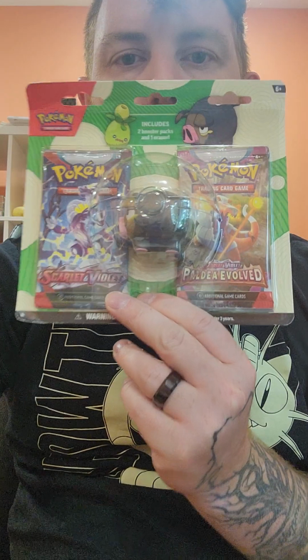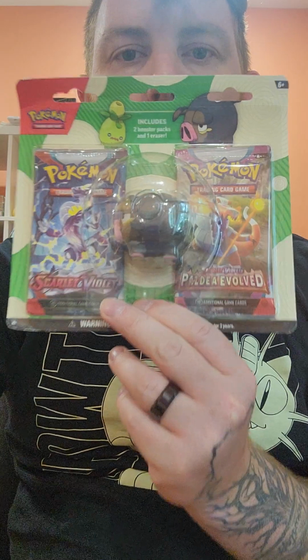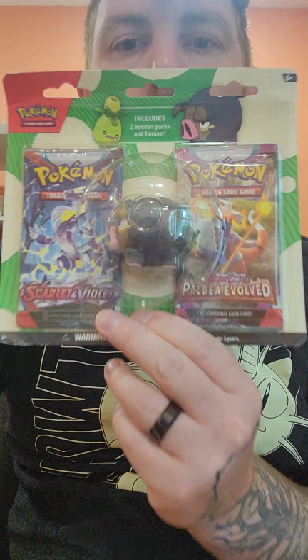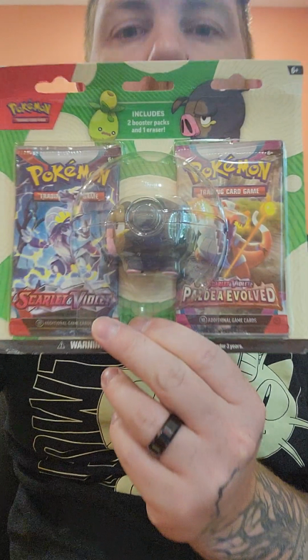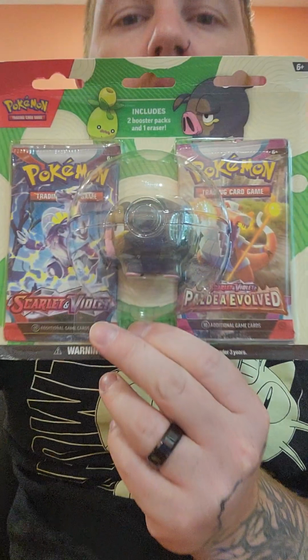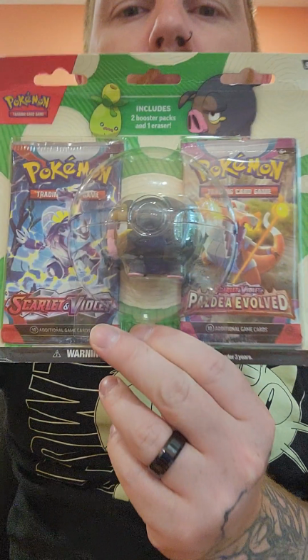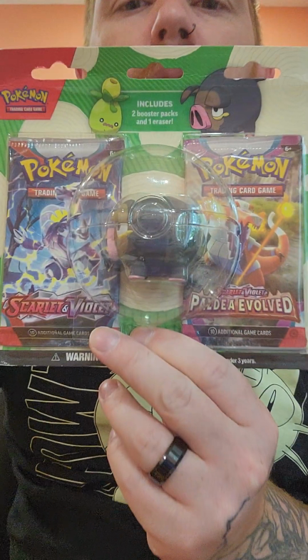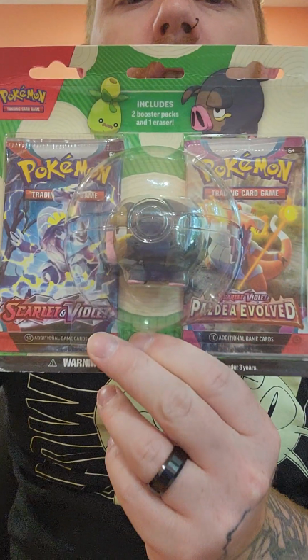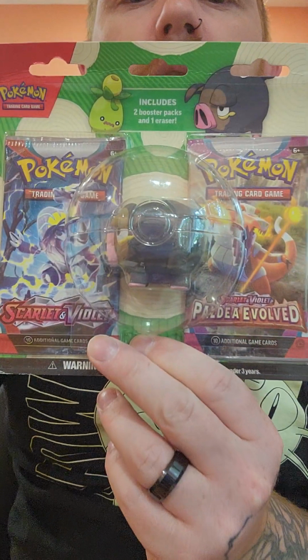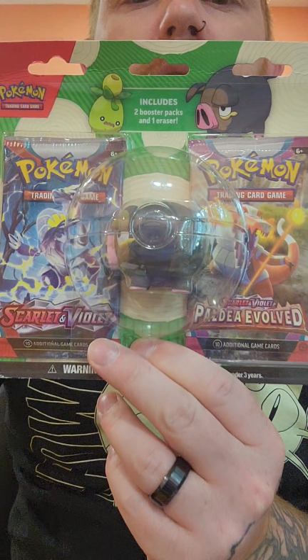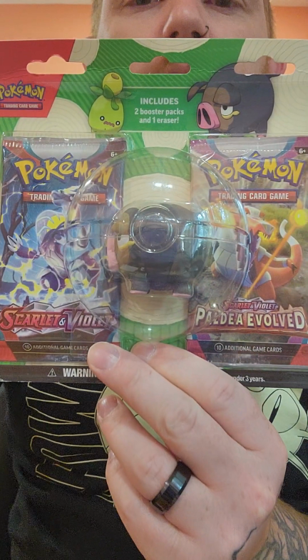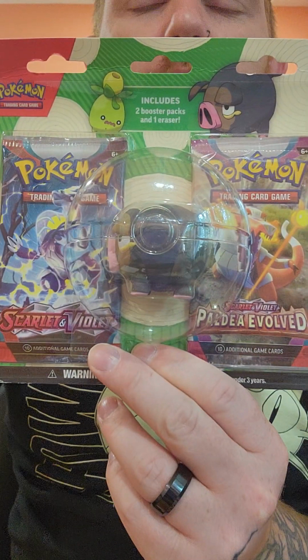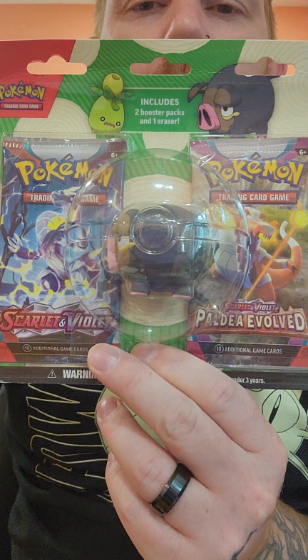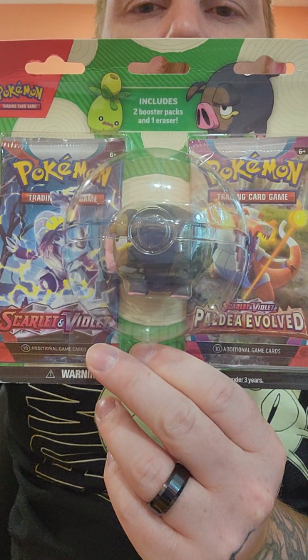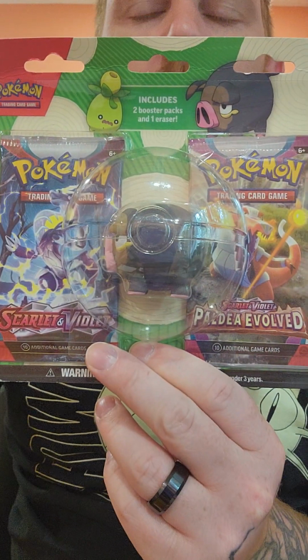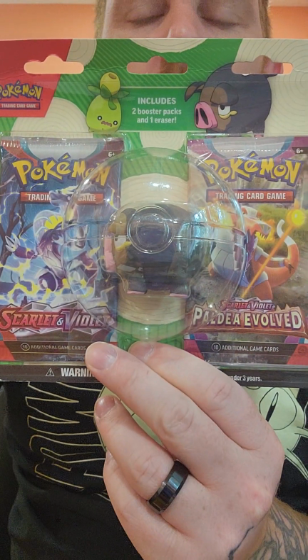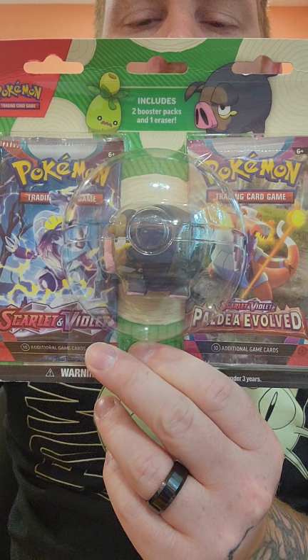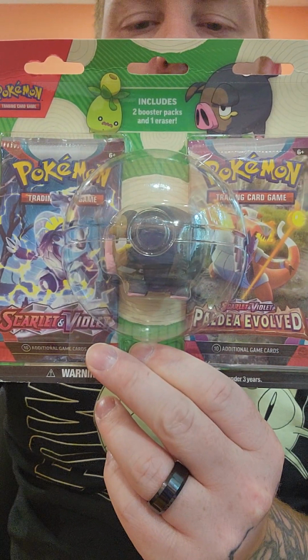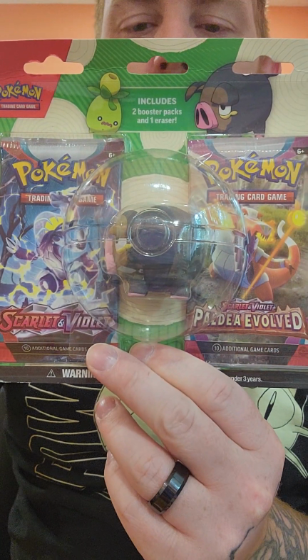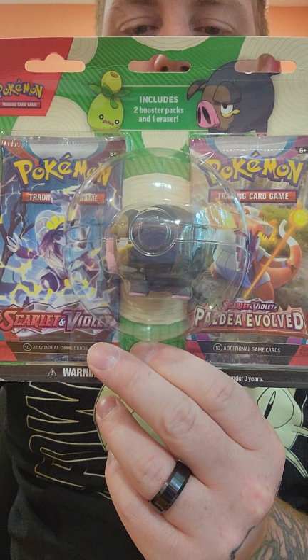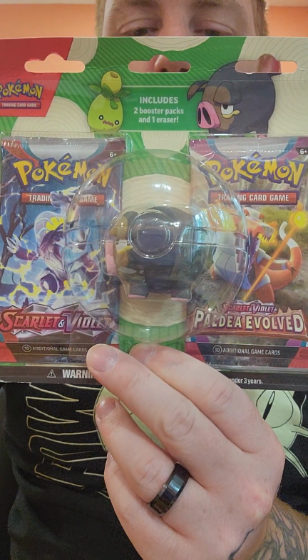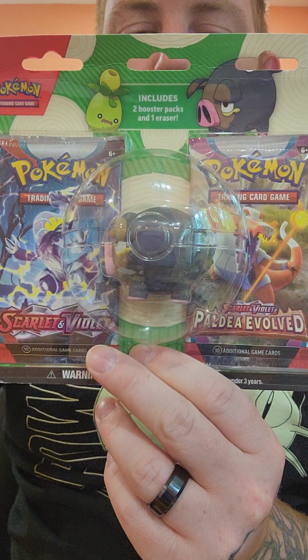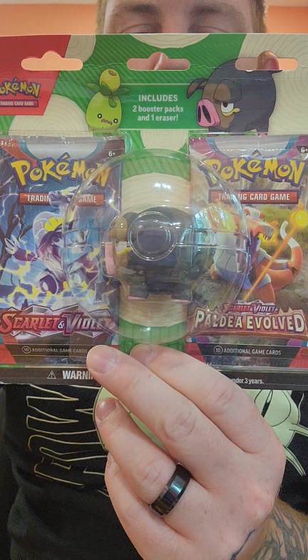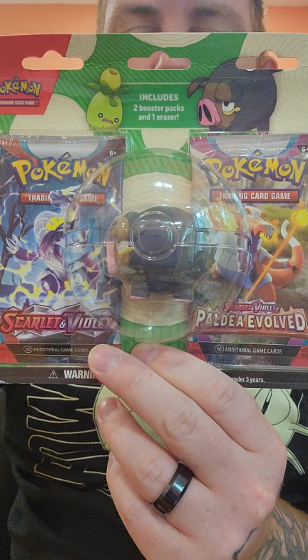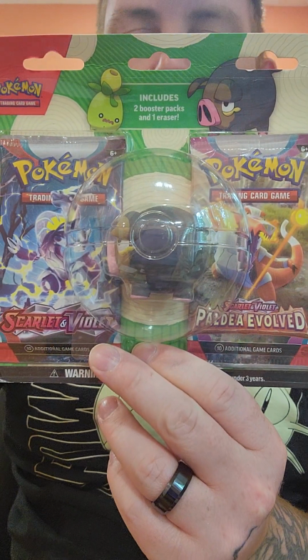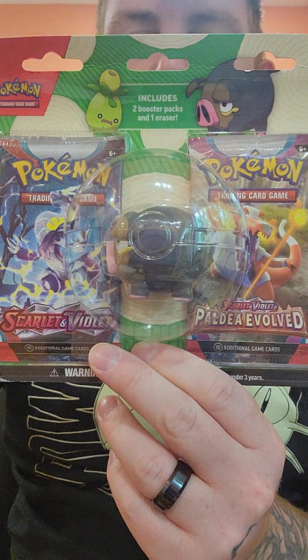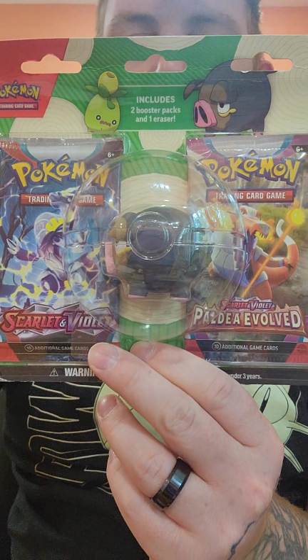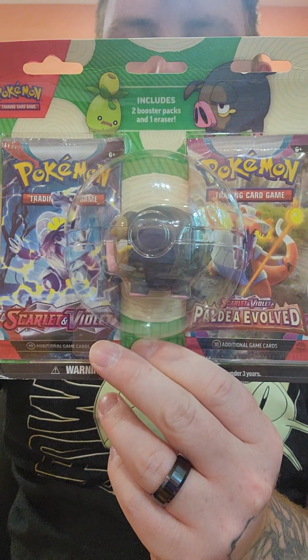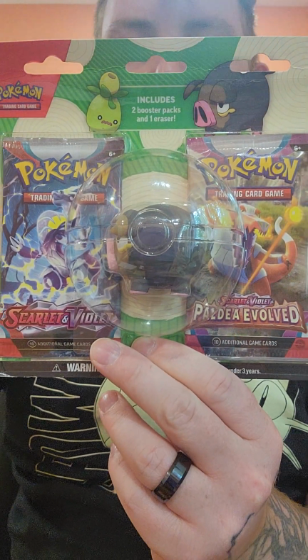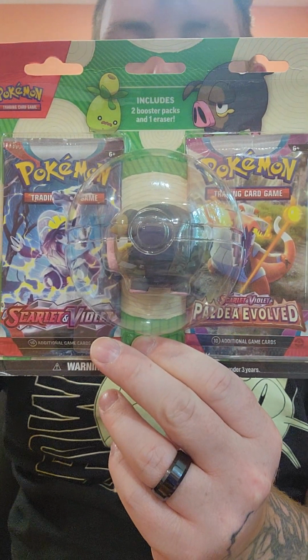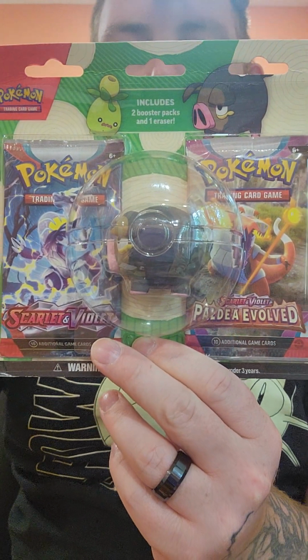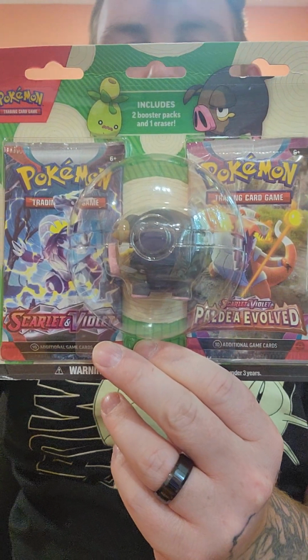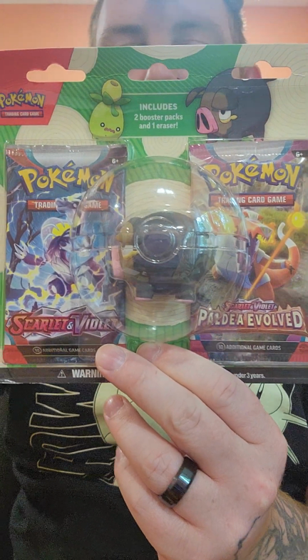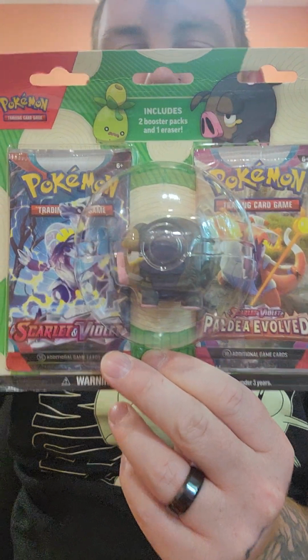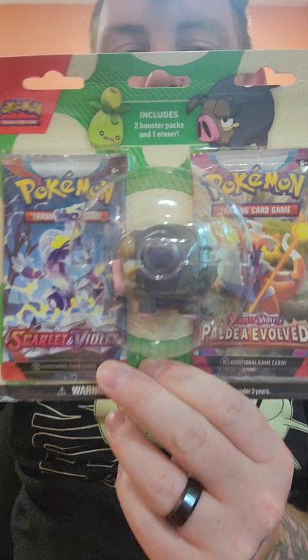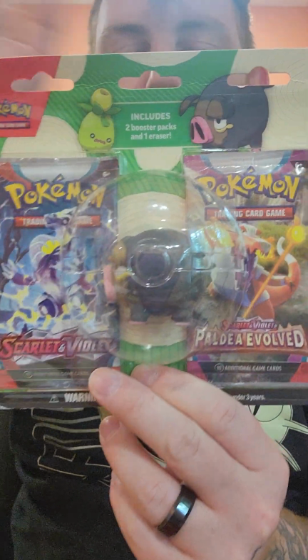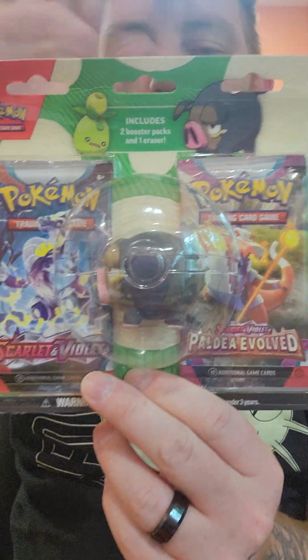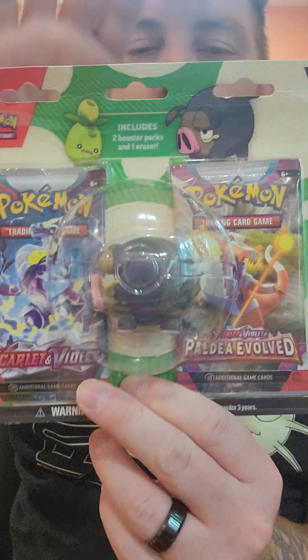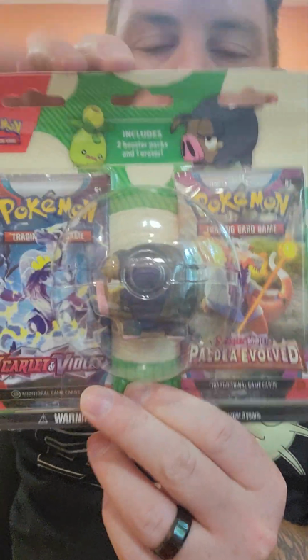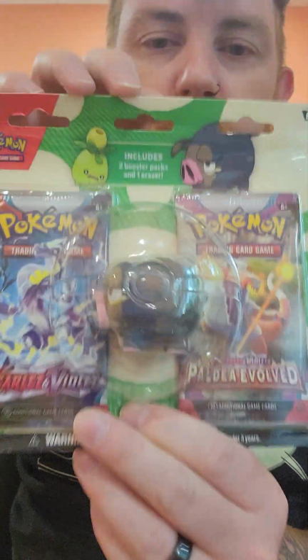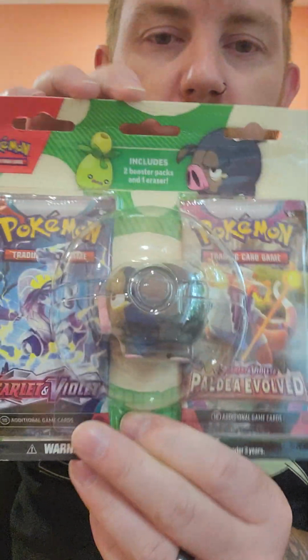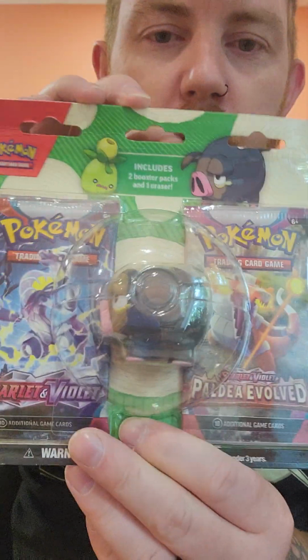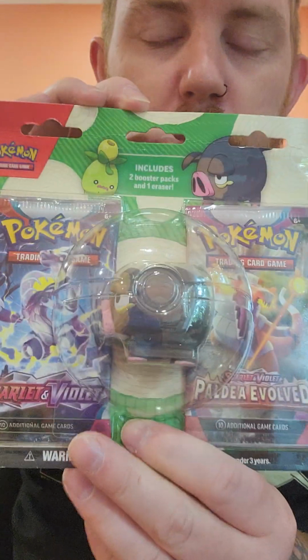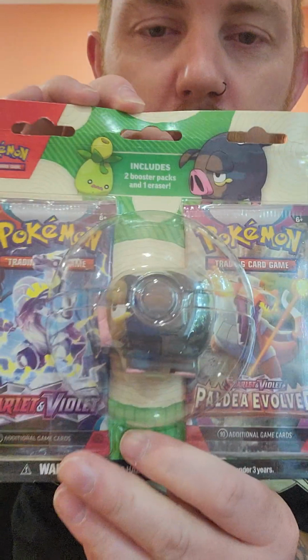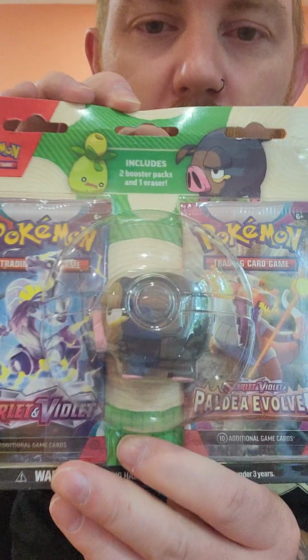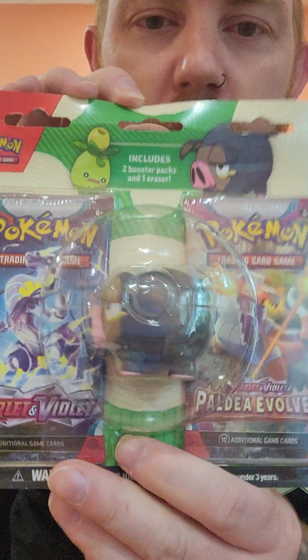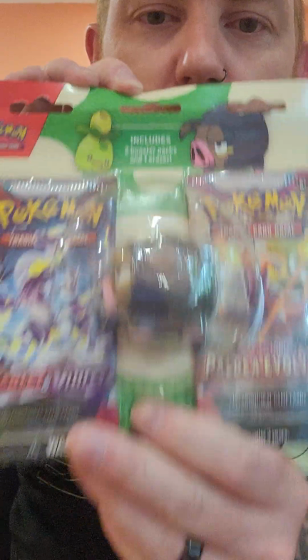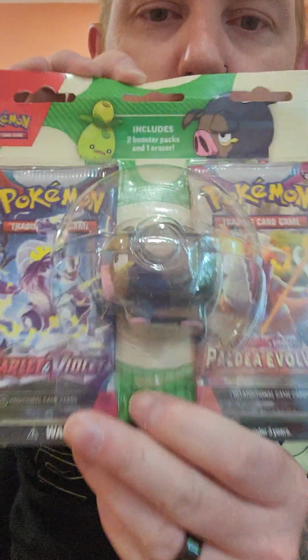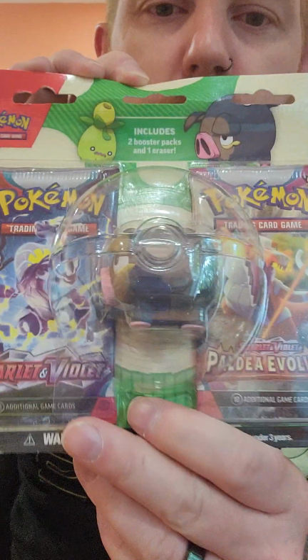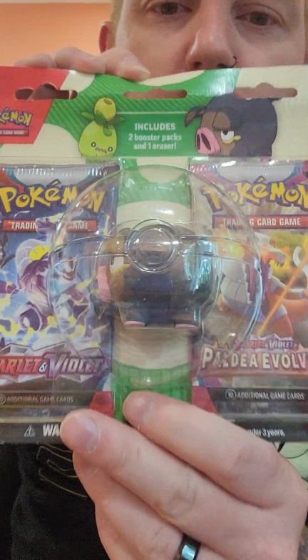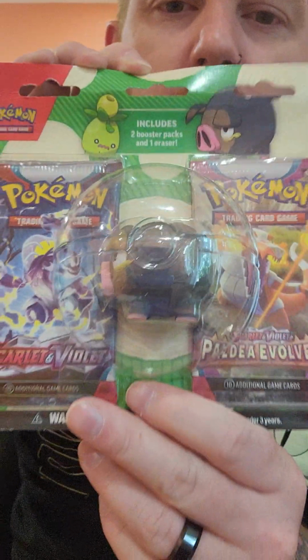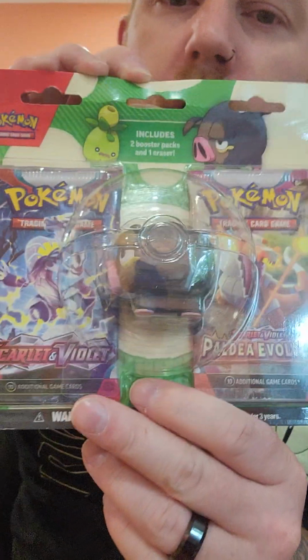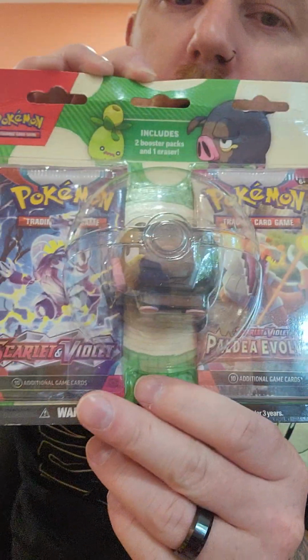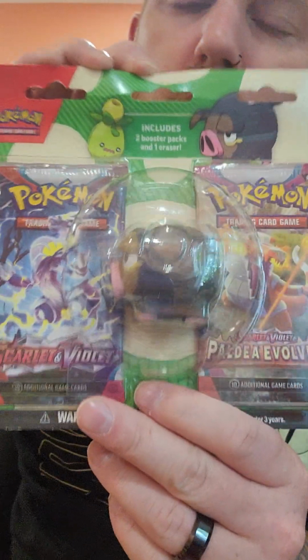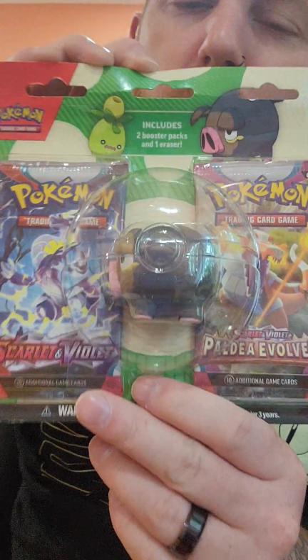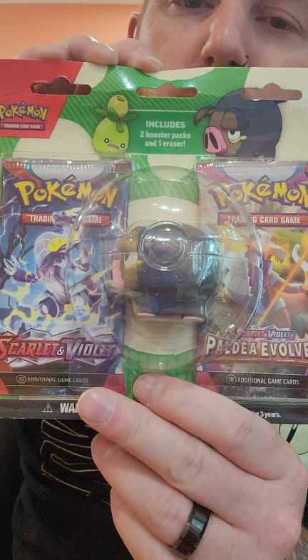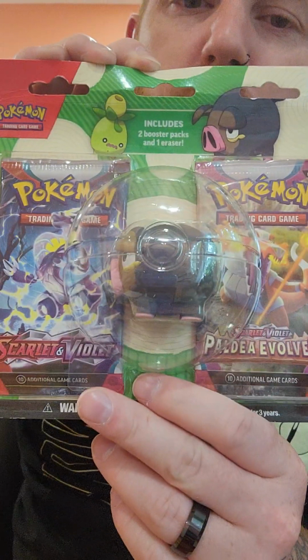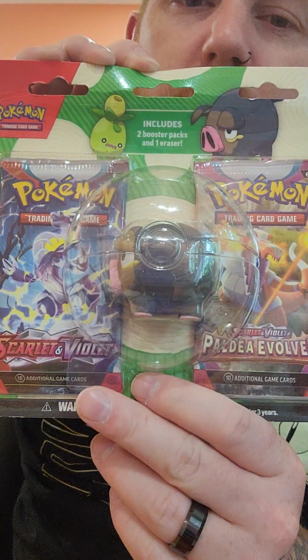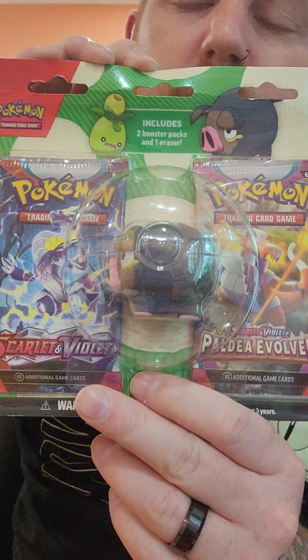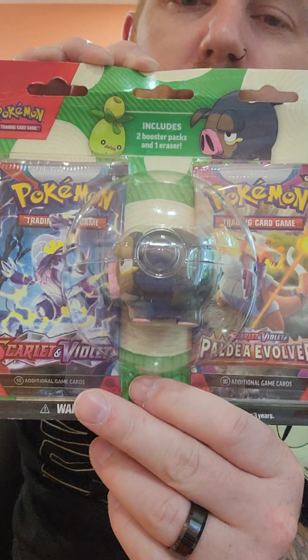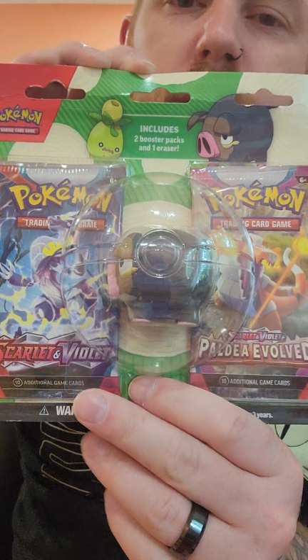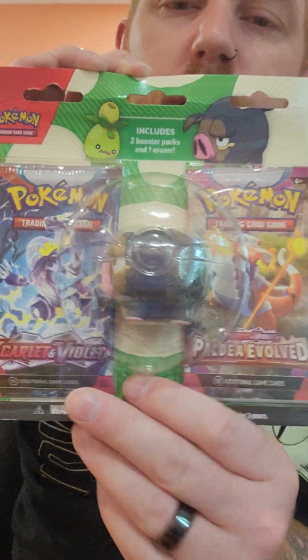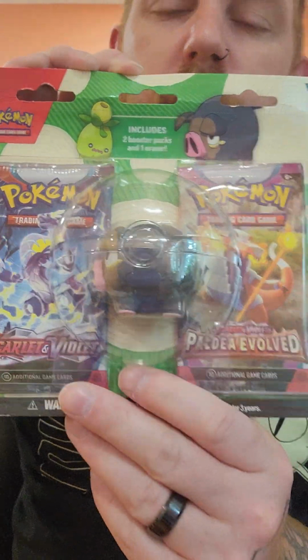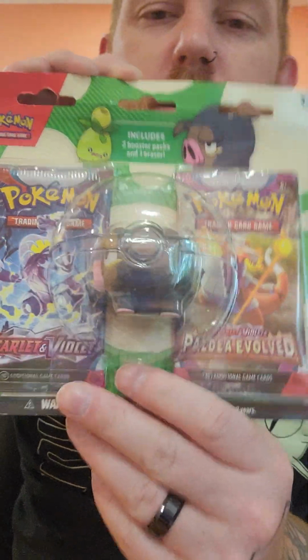What up ladies and gentlemen and welcome to another Pokemon card pack opening. We got a brand new eraser set.